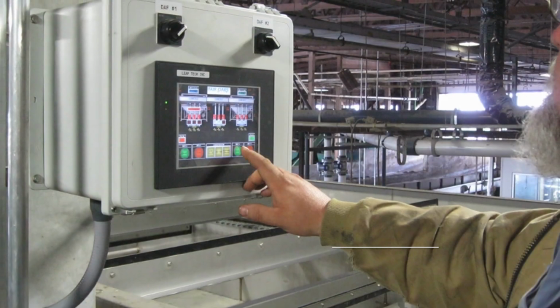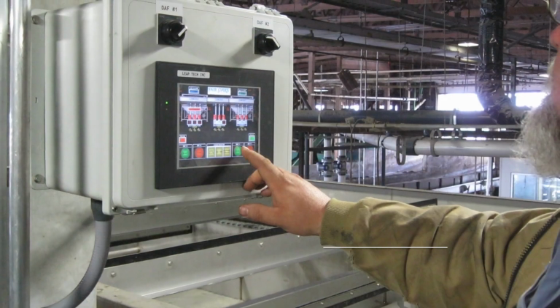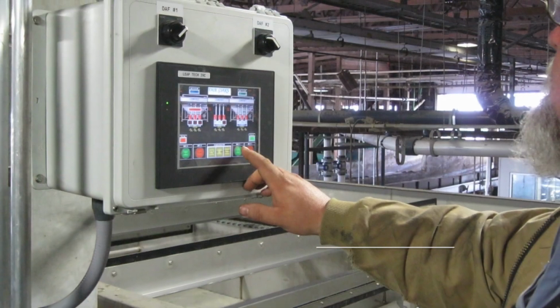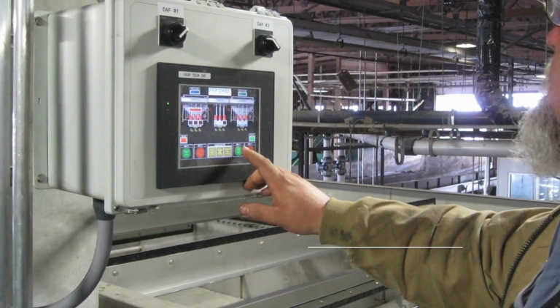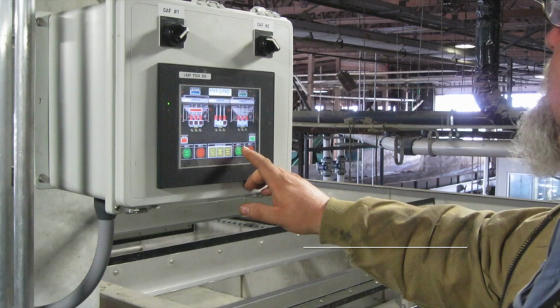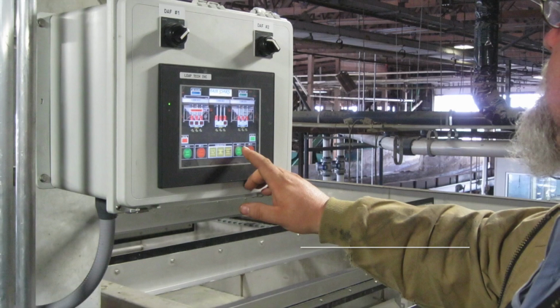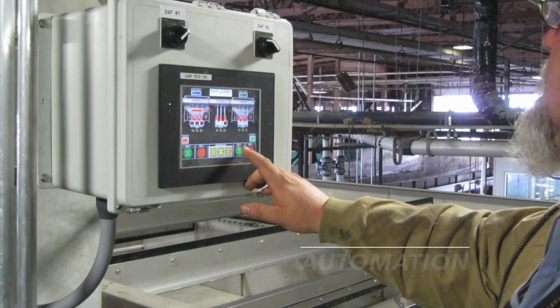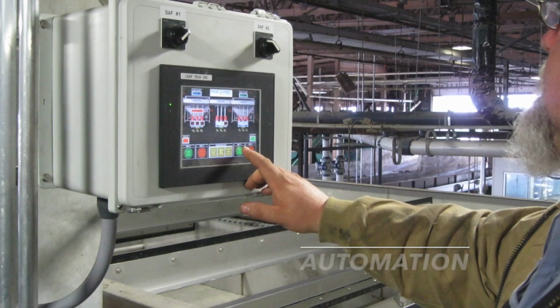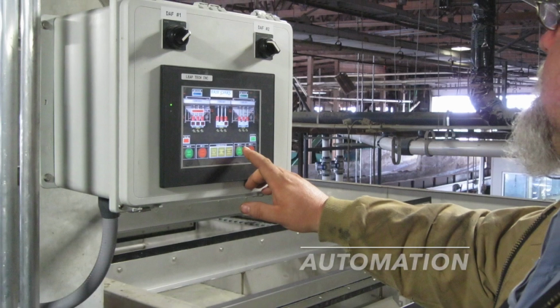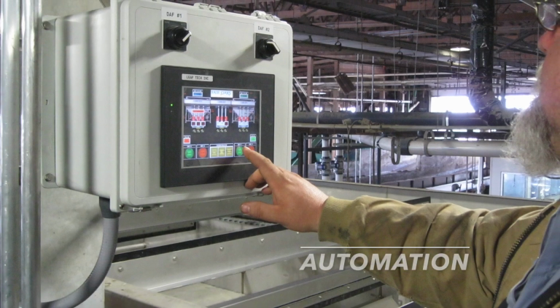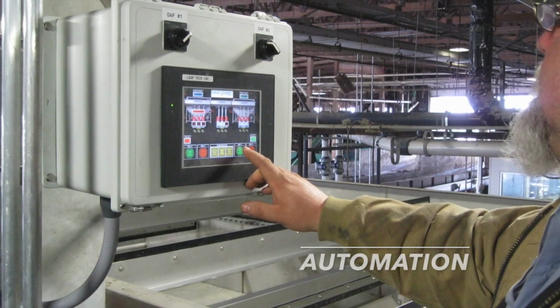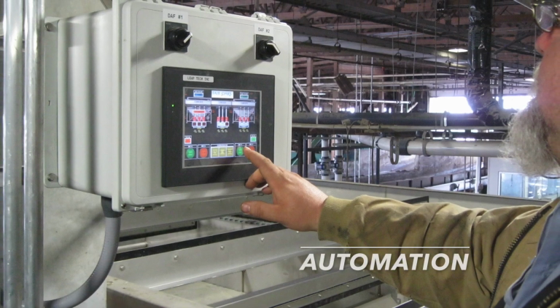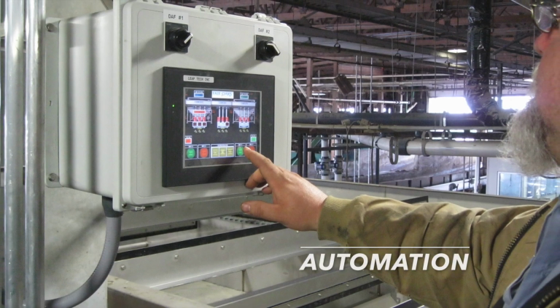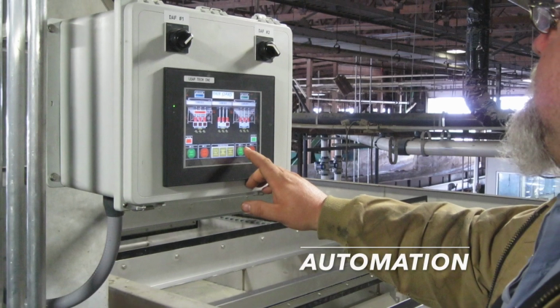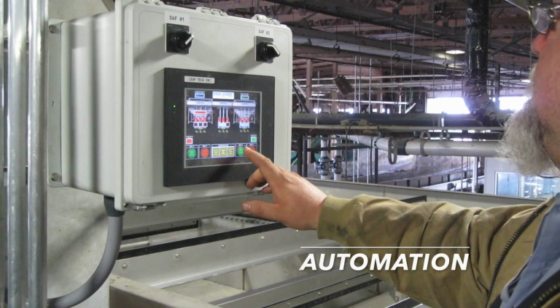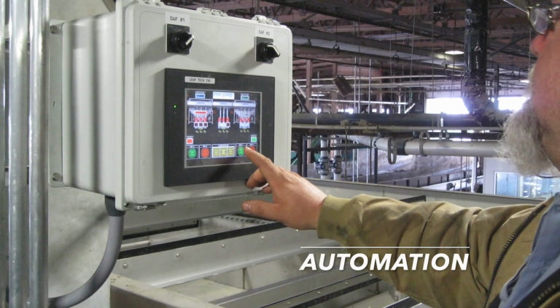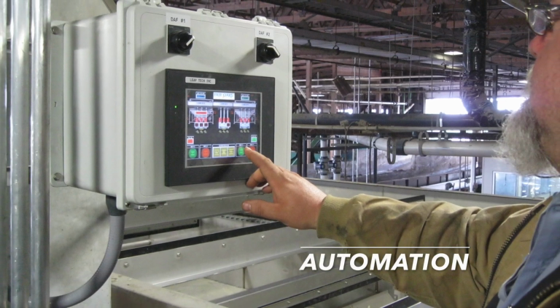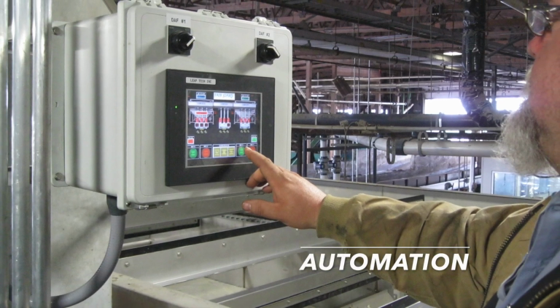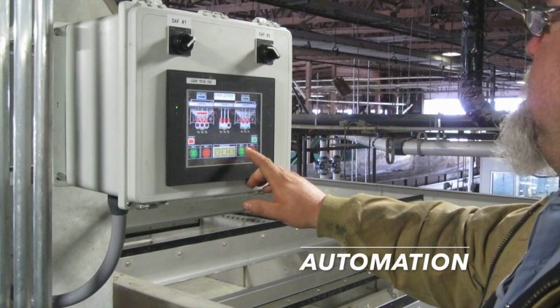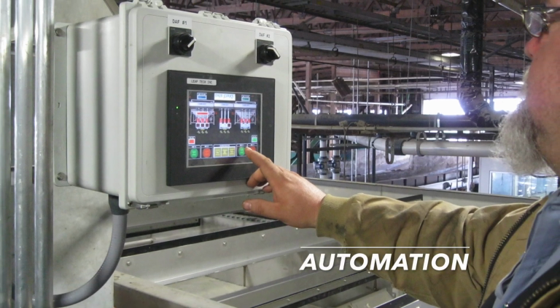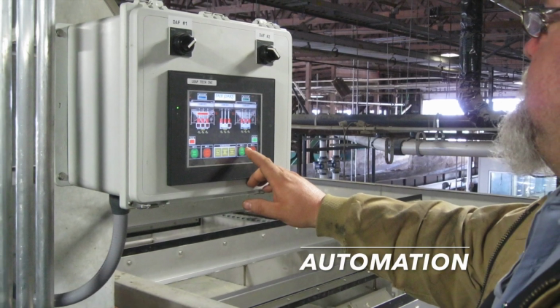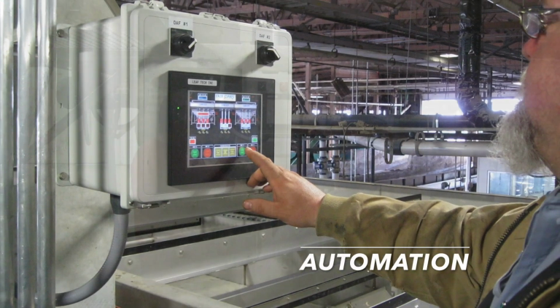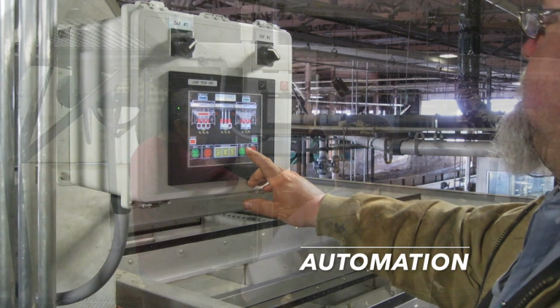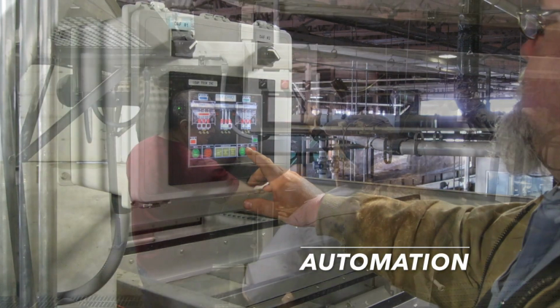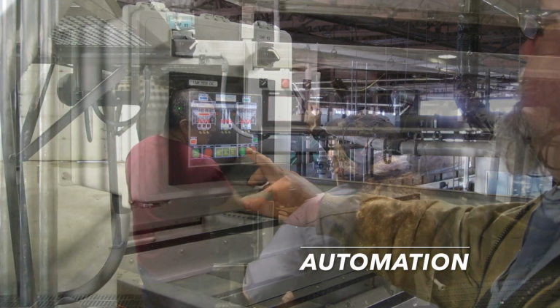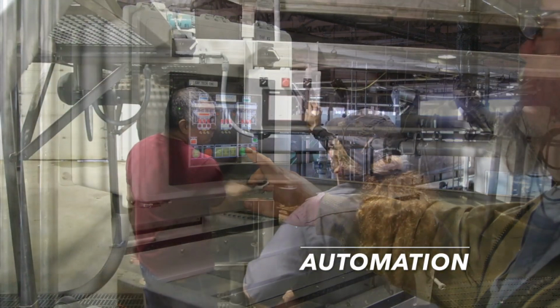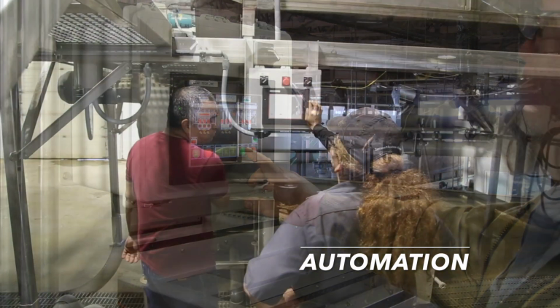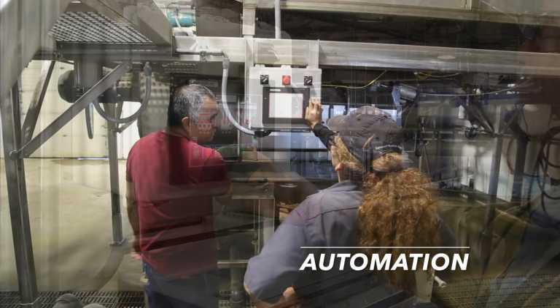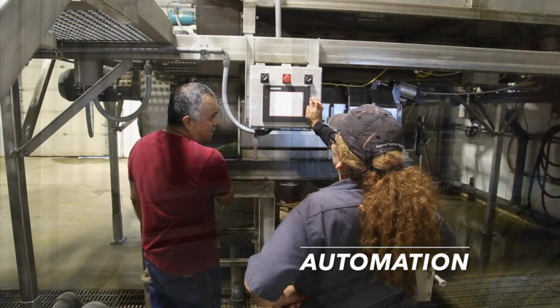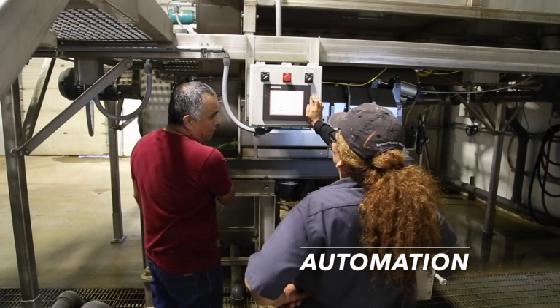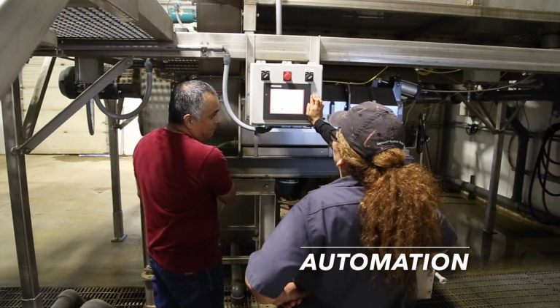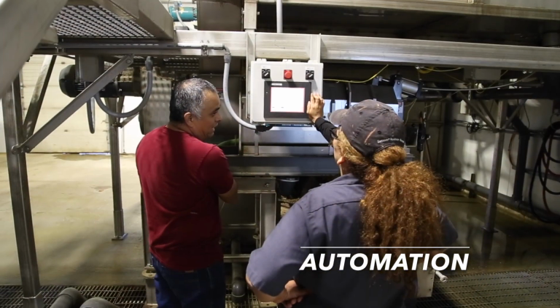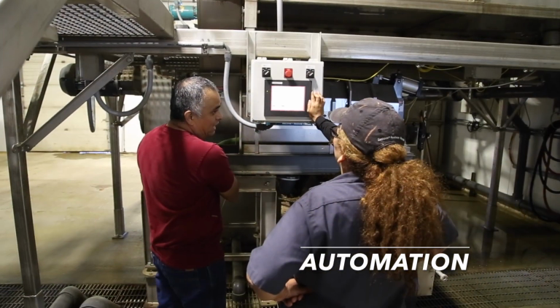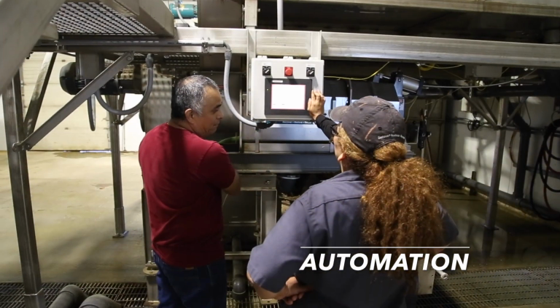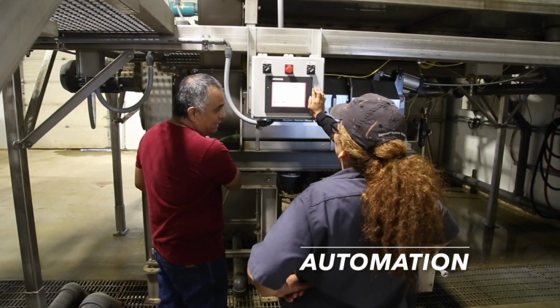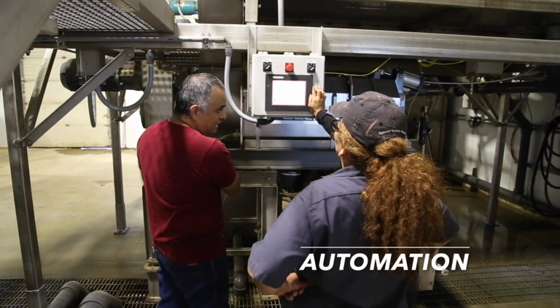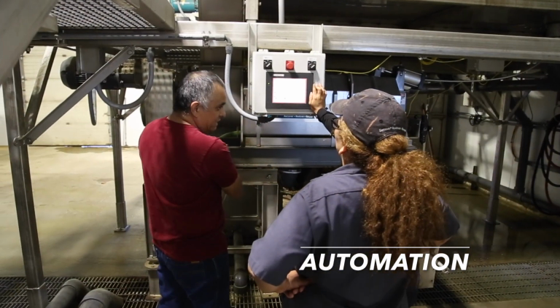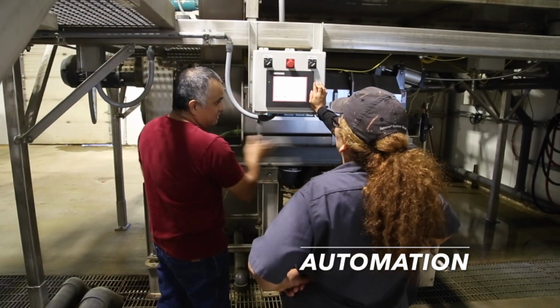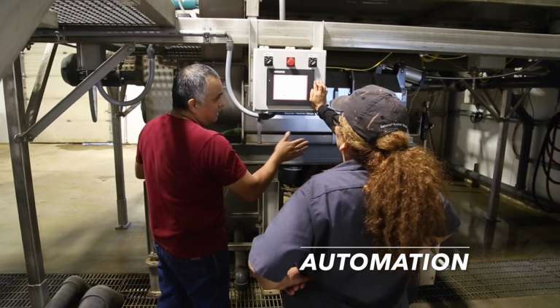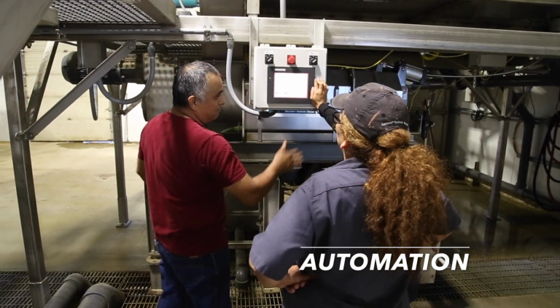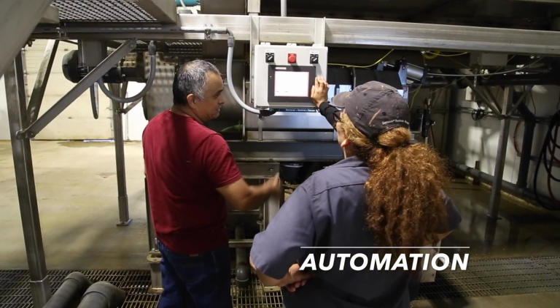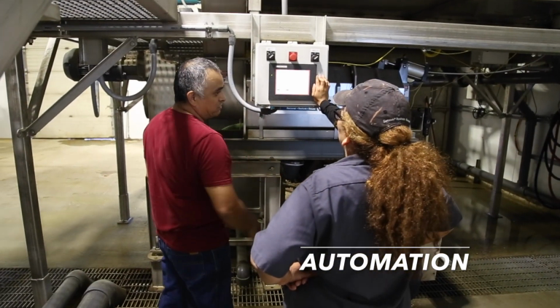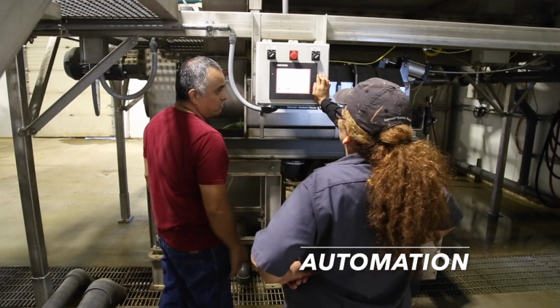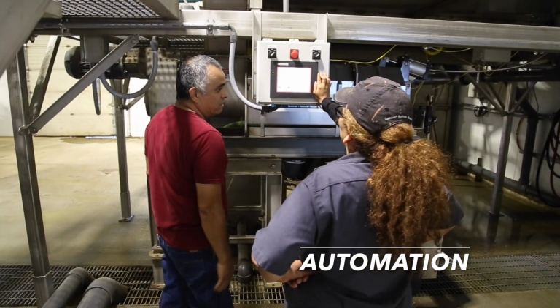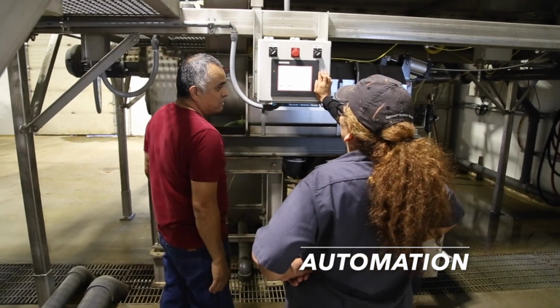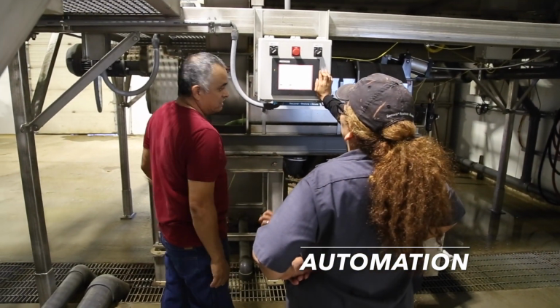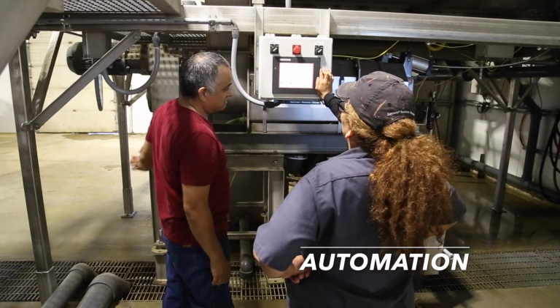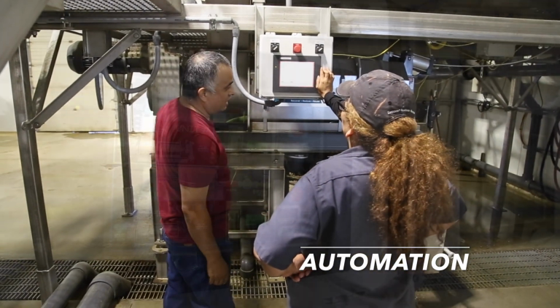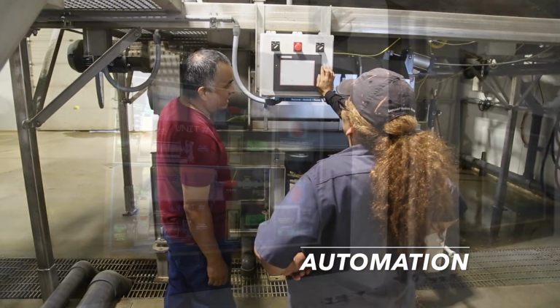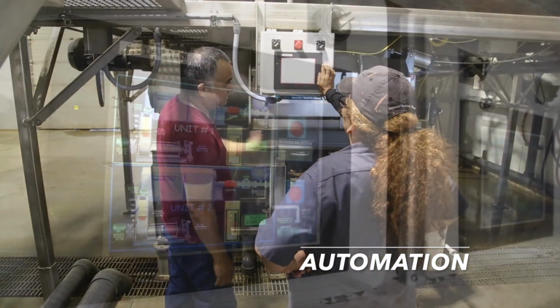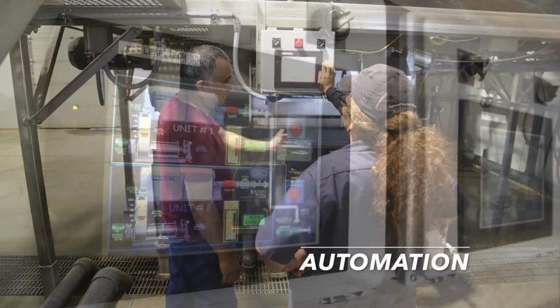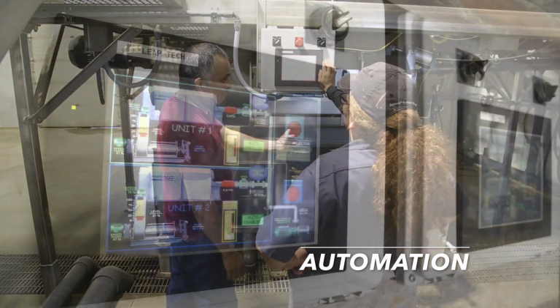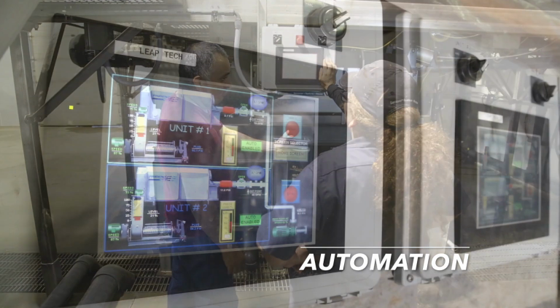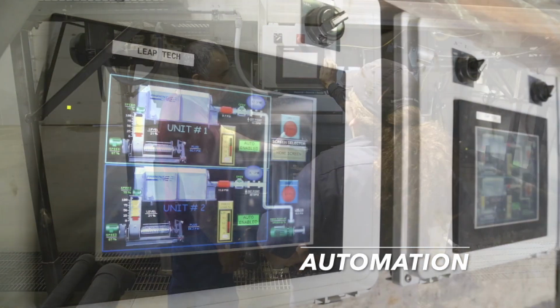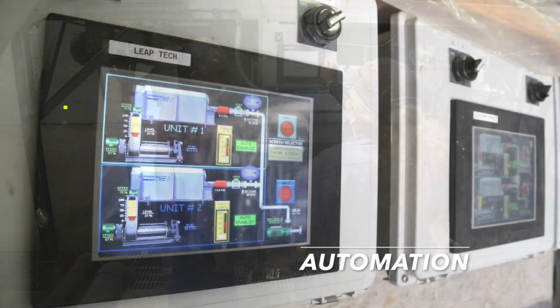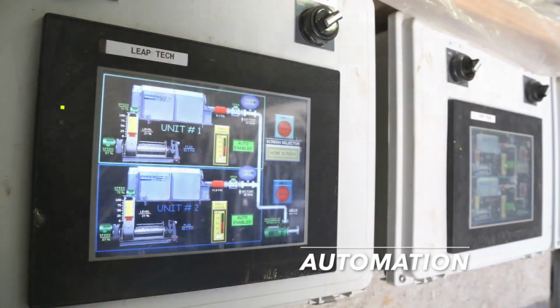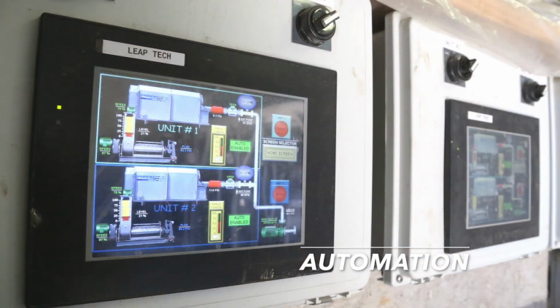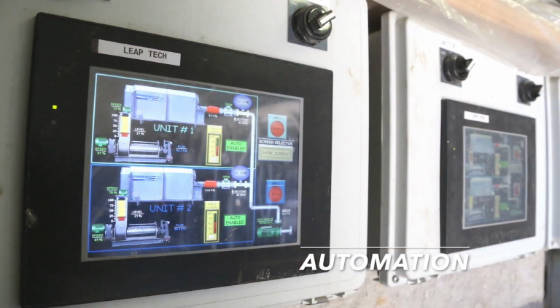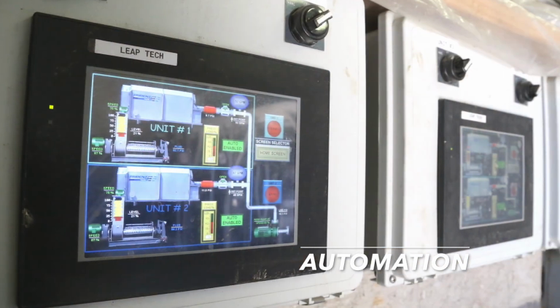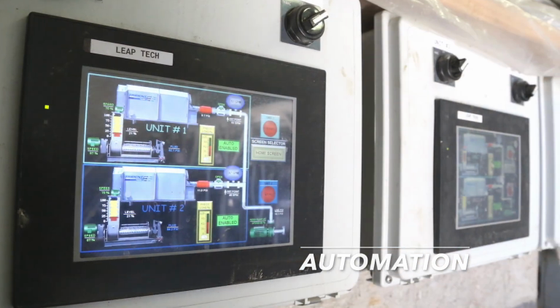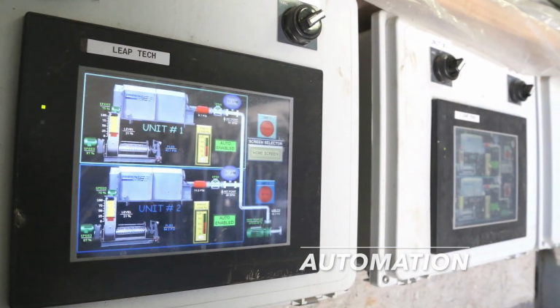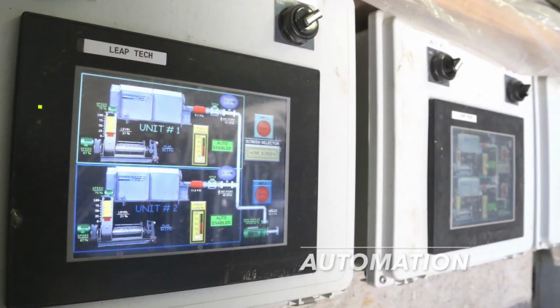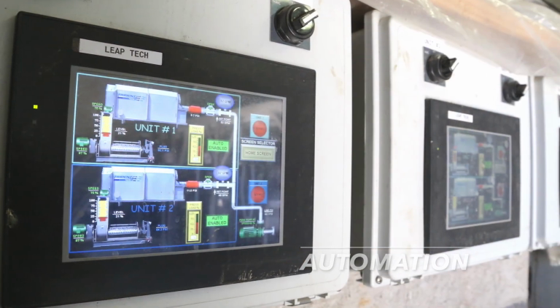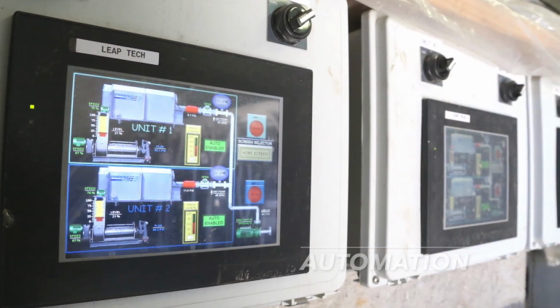Trident provides different automation packages, from basic machine automation to fully automated manure processing systems.